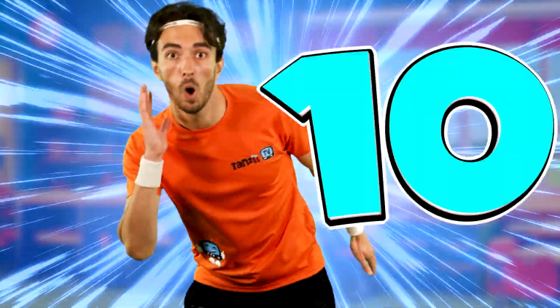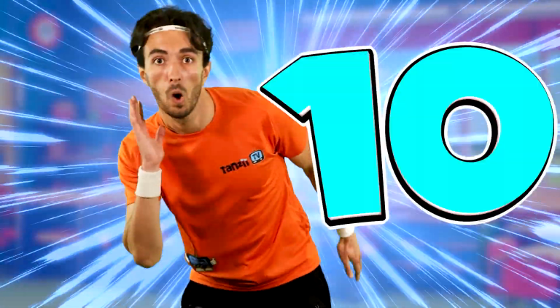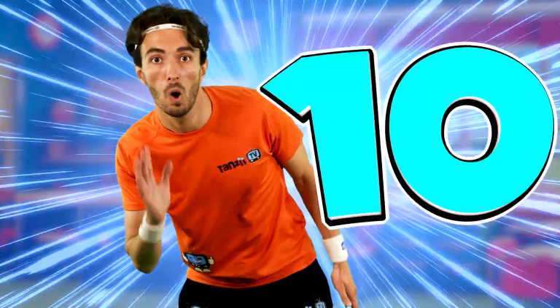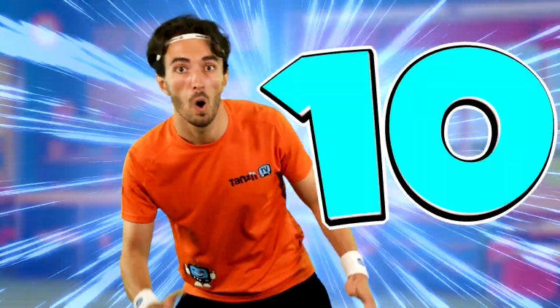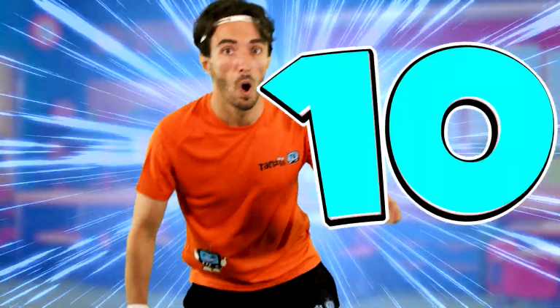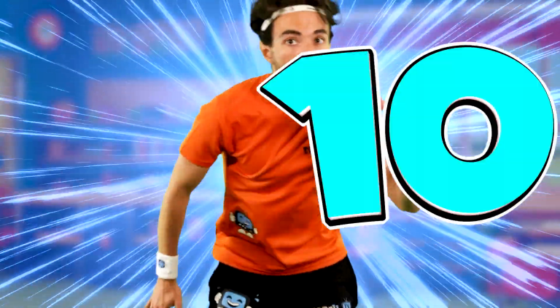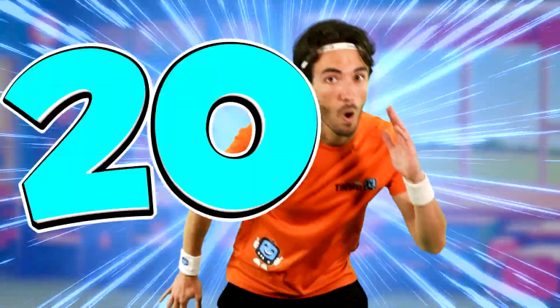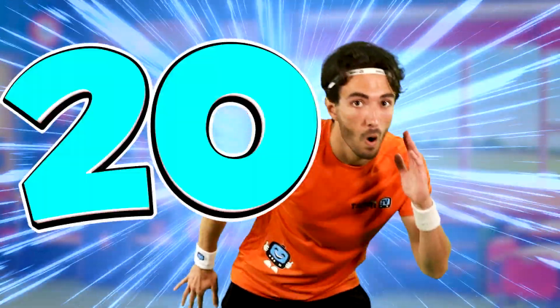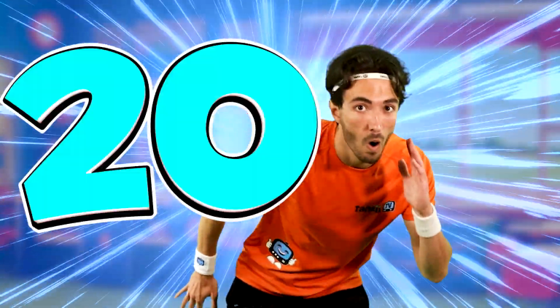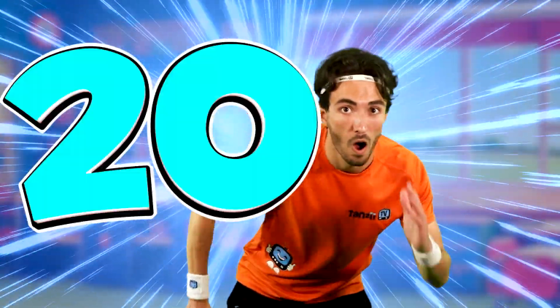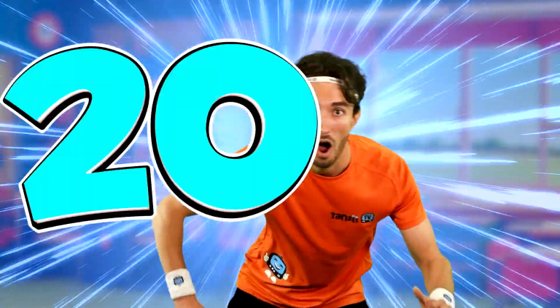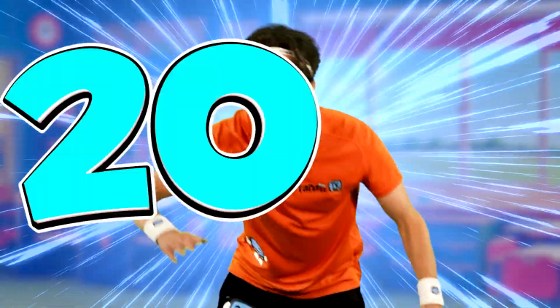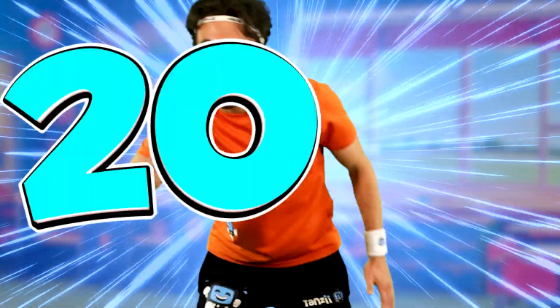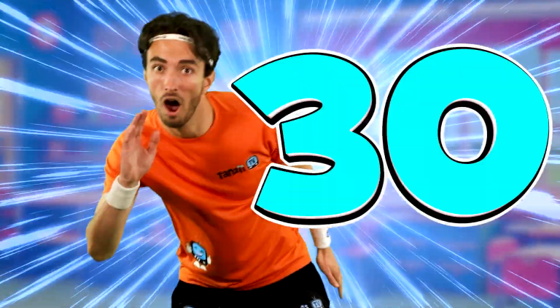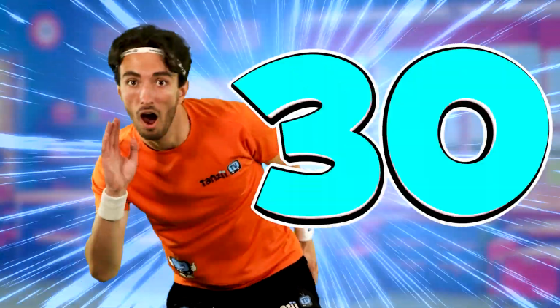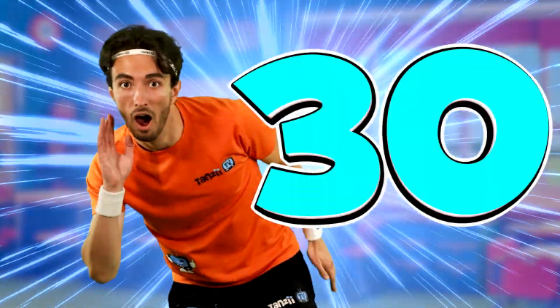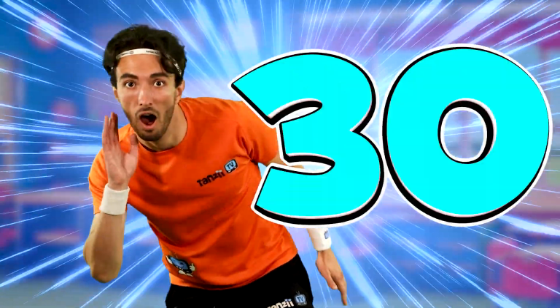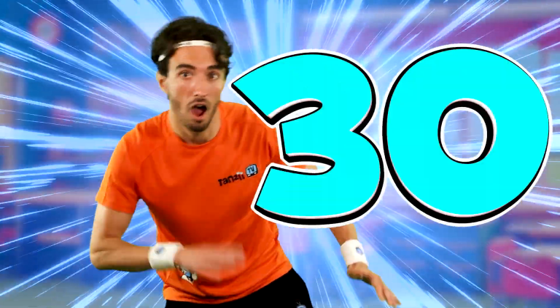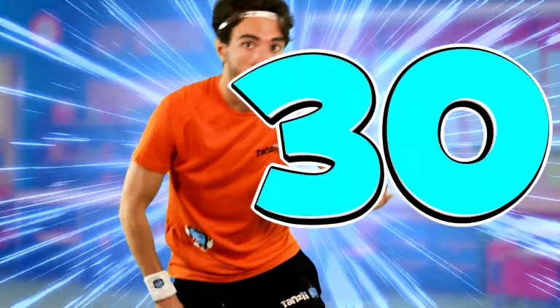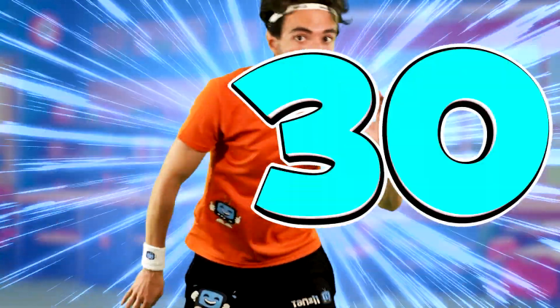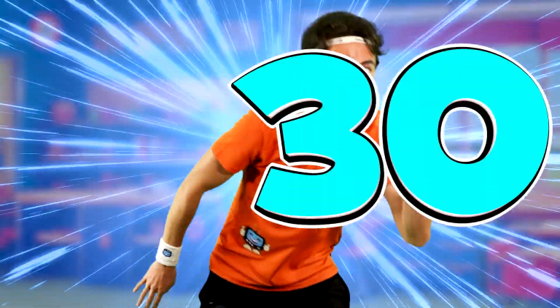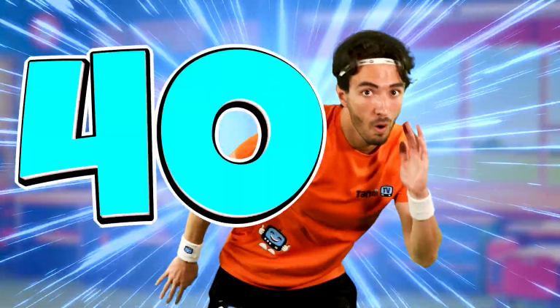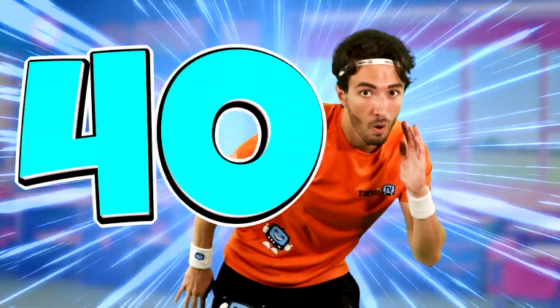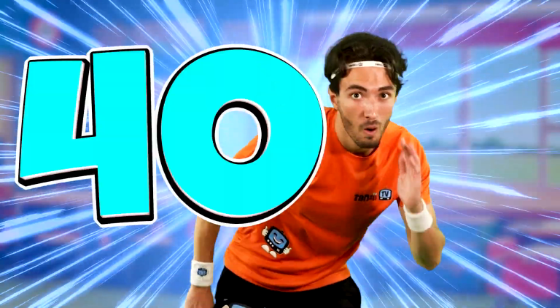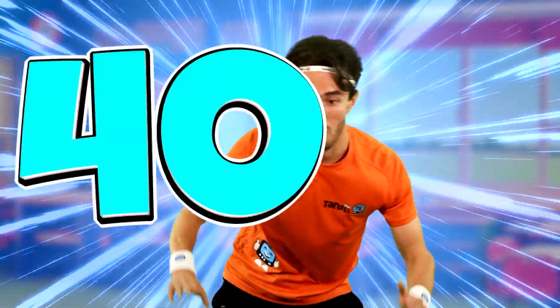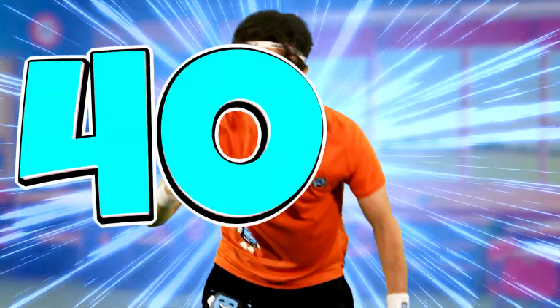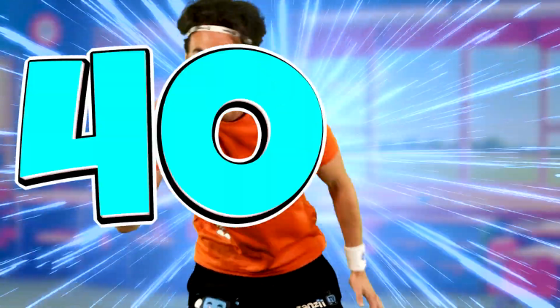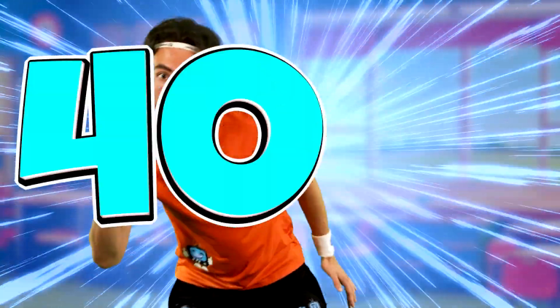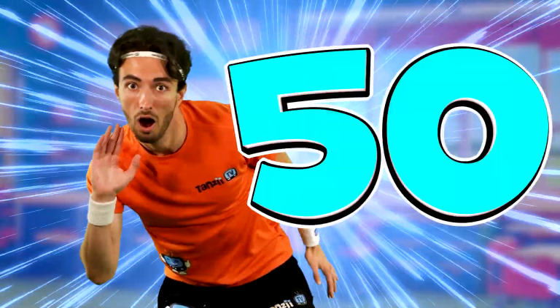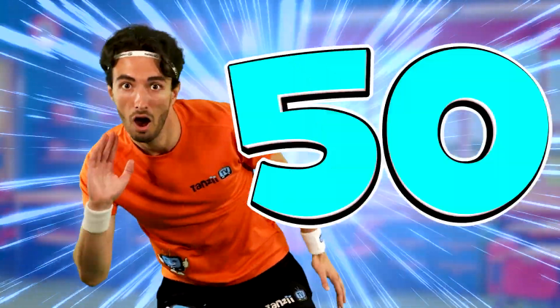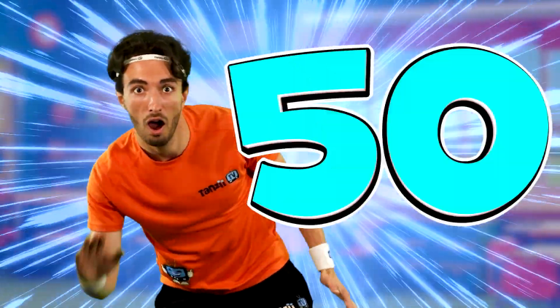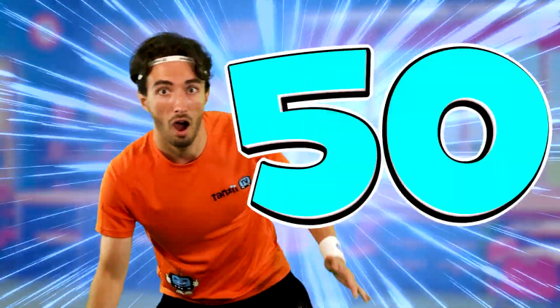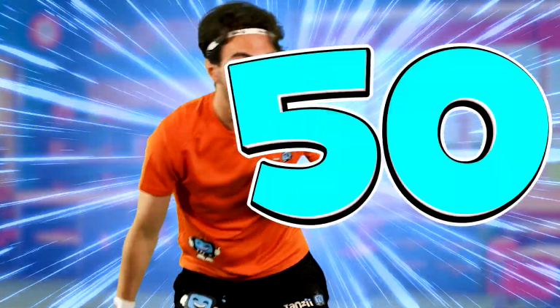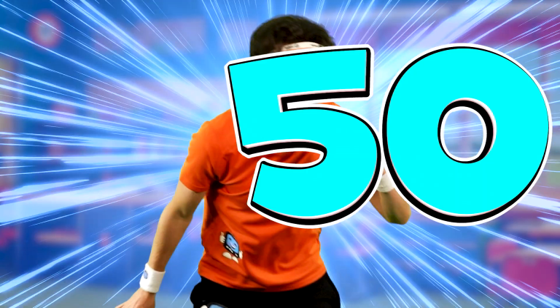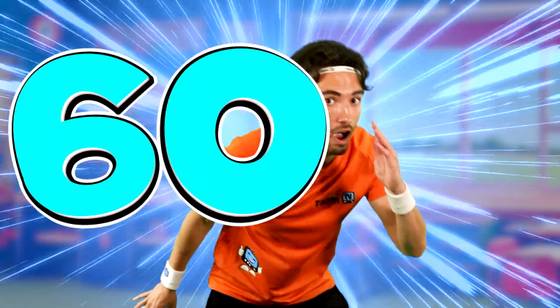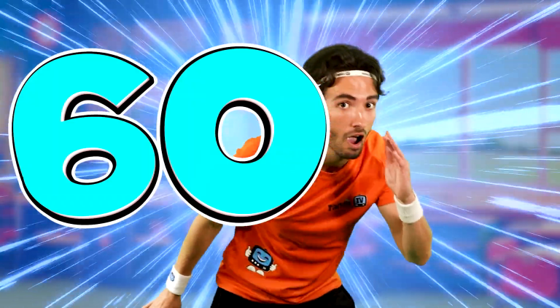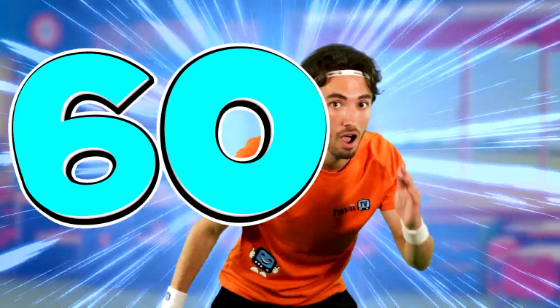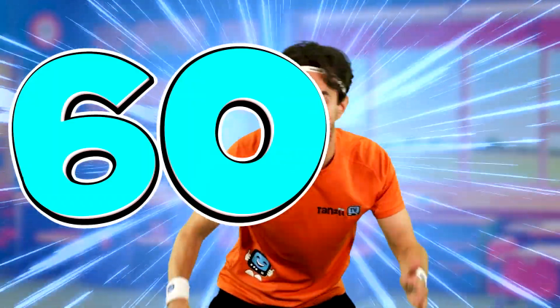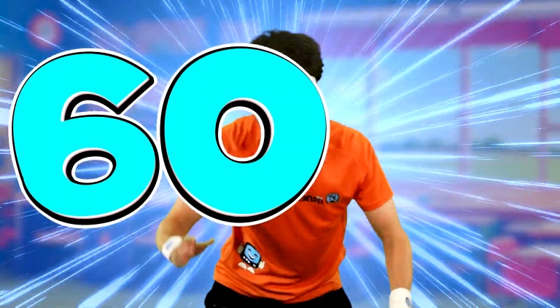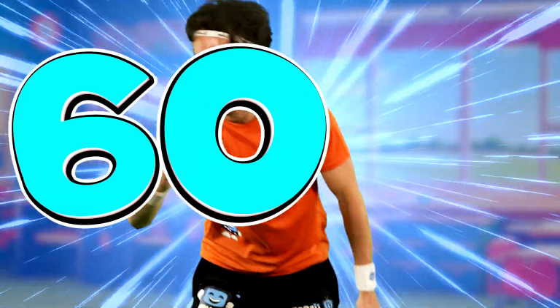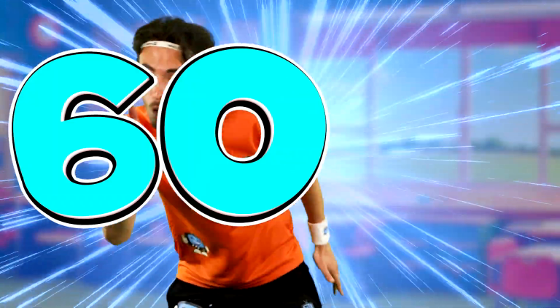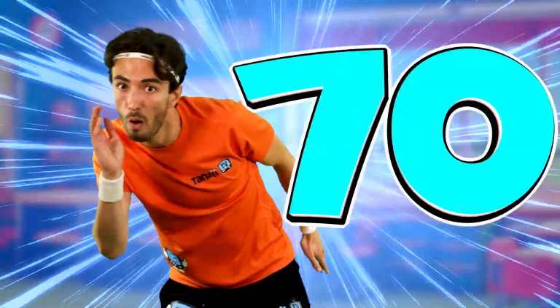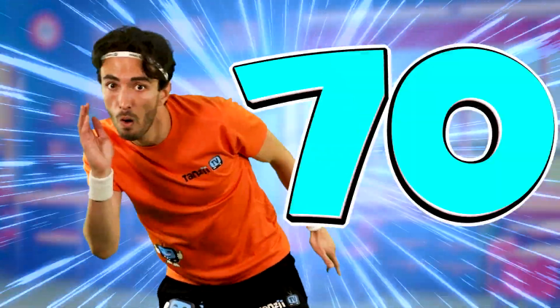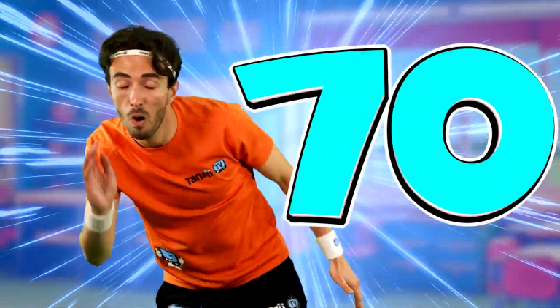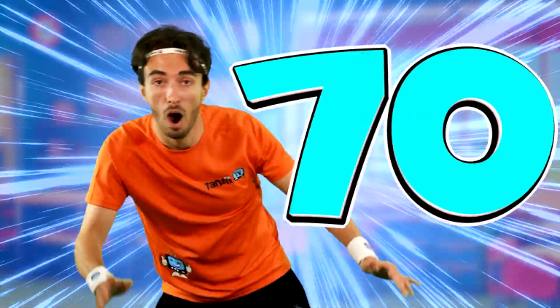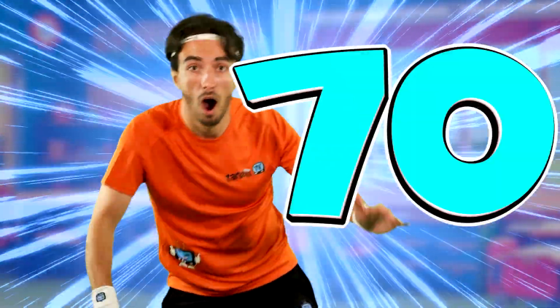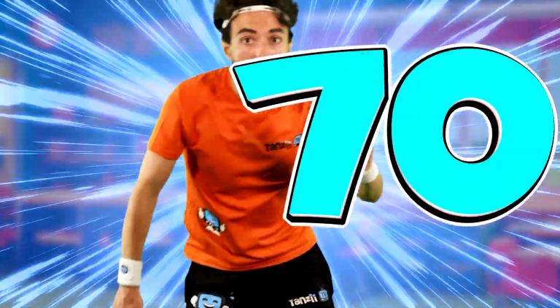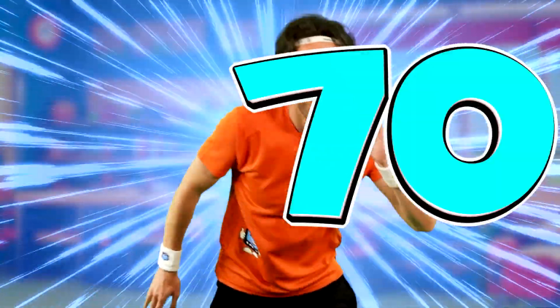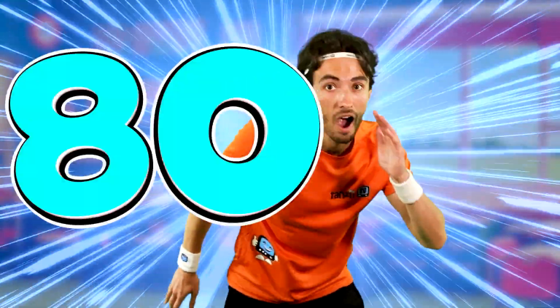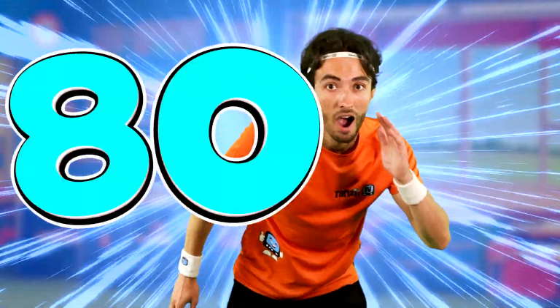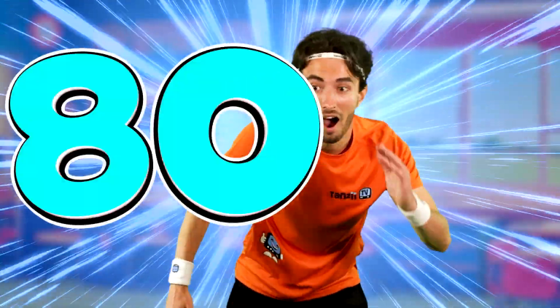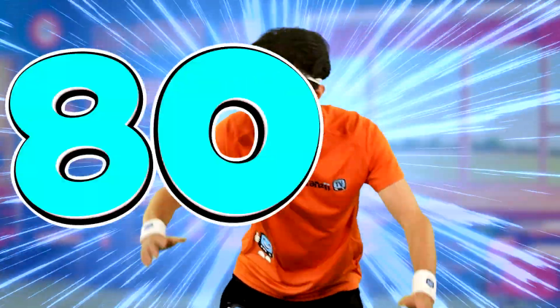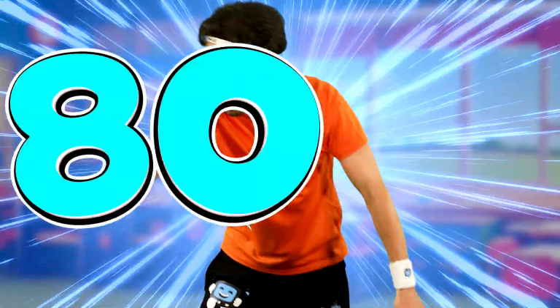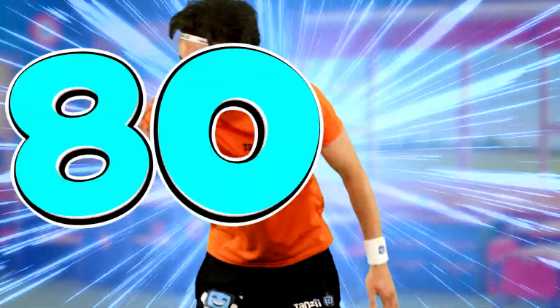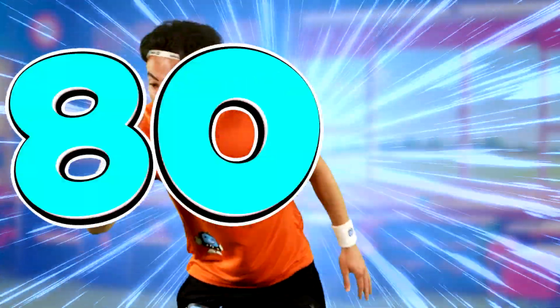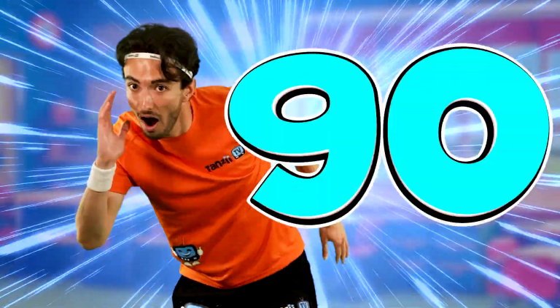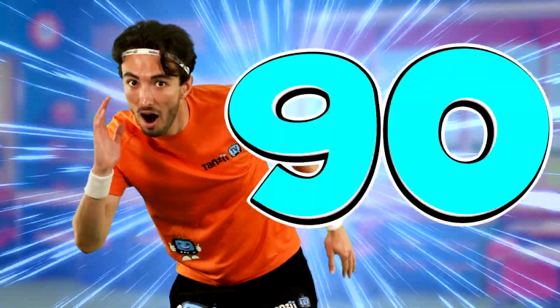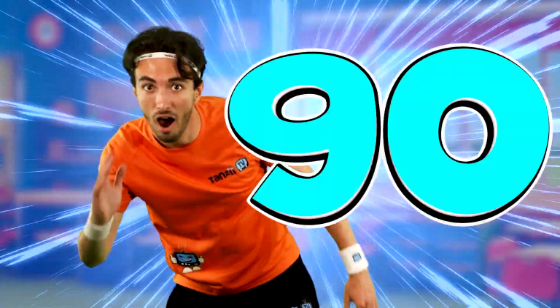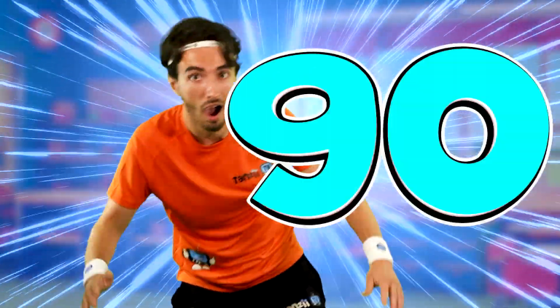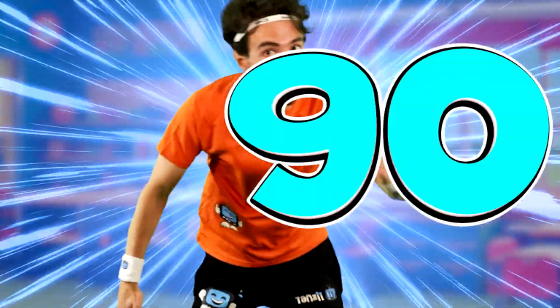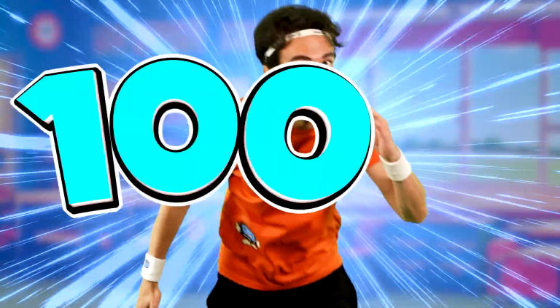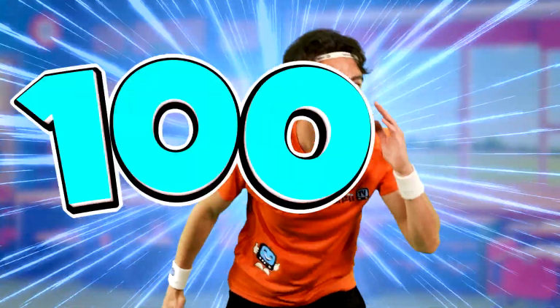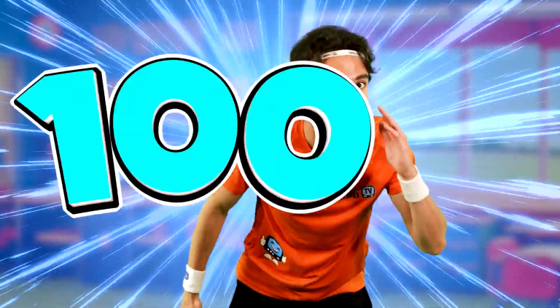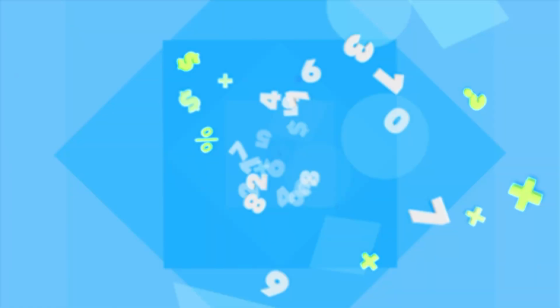10, 20, 30, 40, 50, 60, 70, 80, 90, 100.